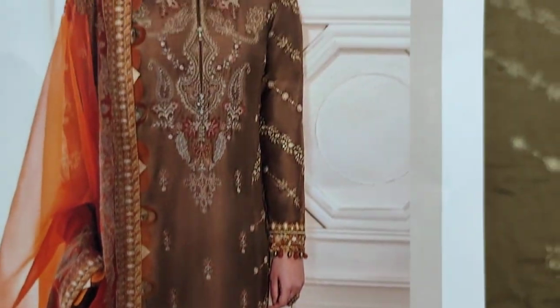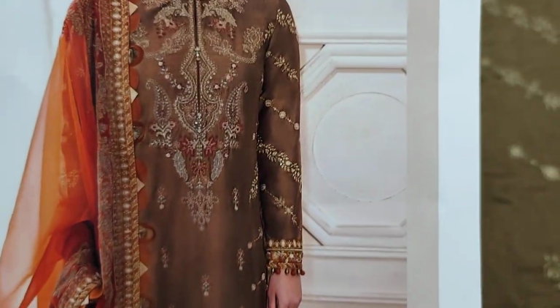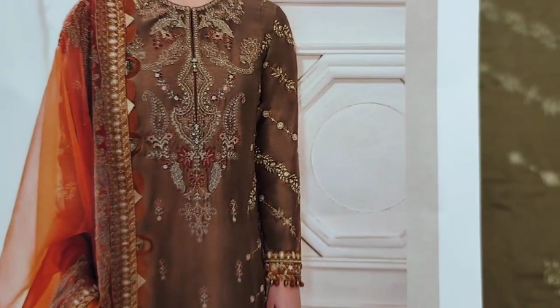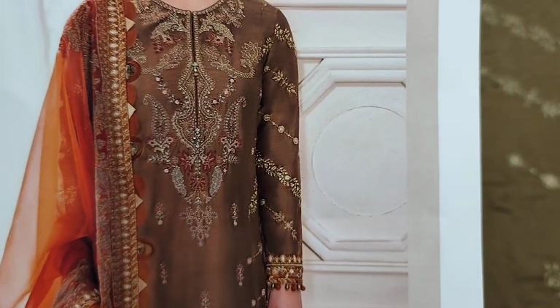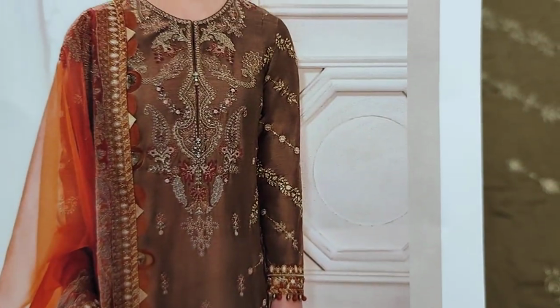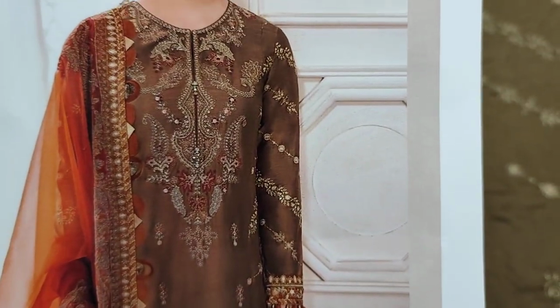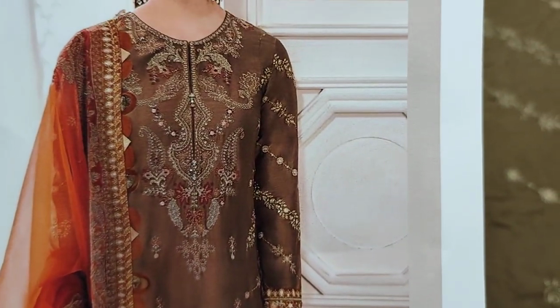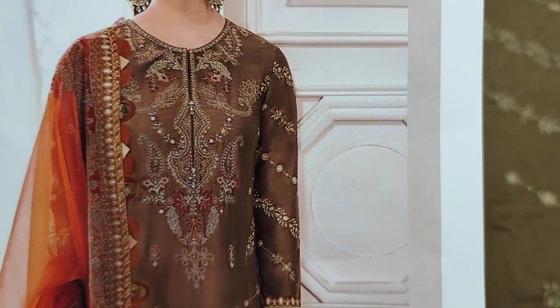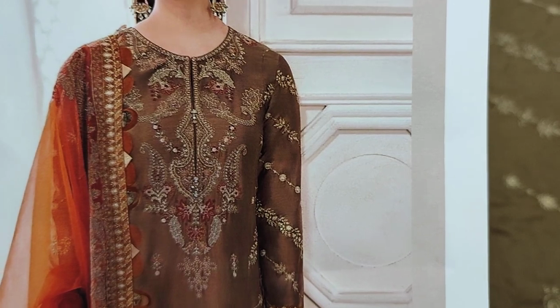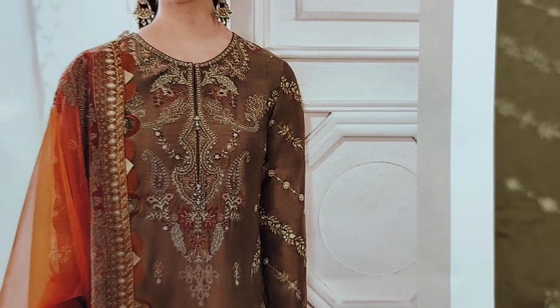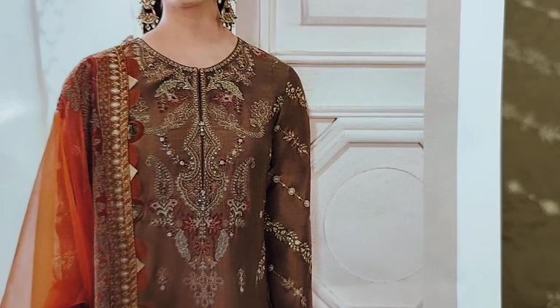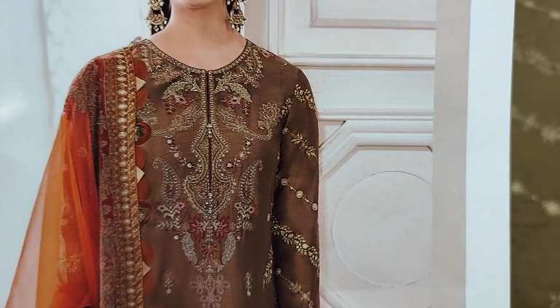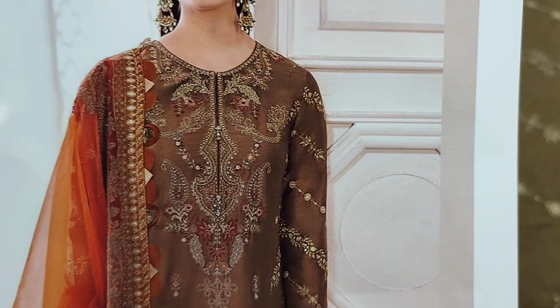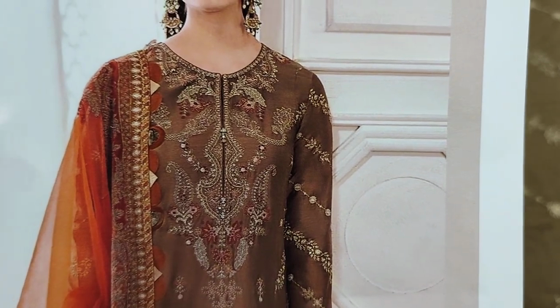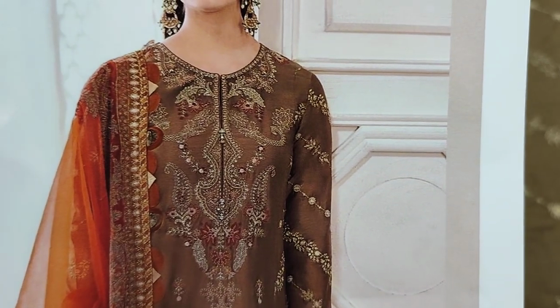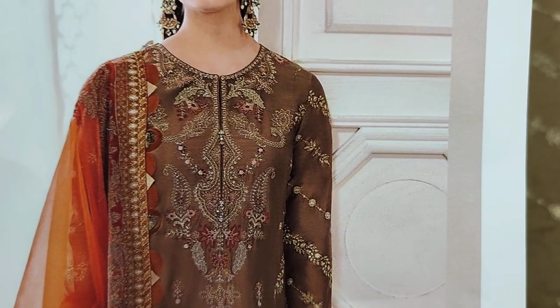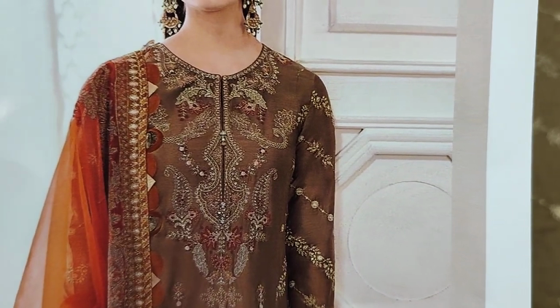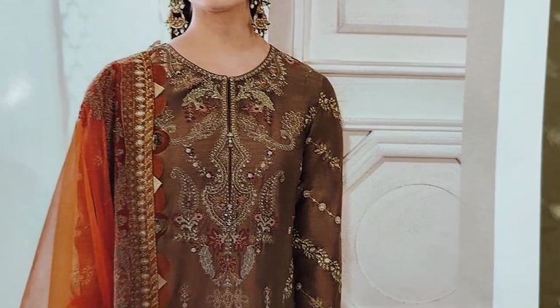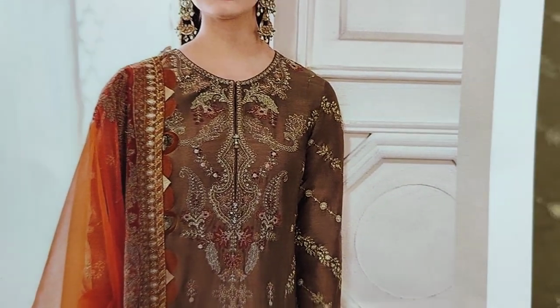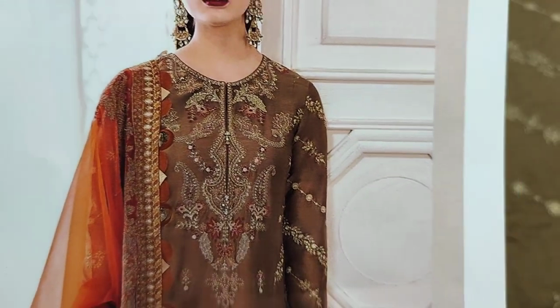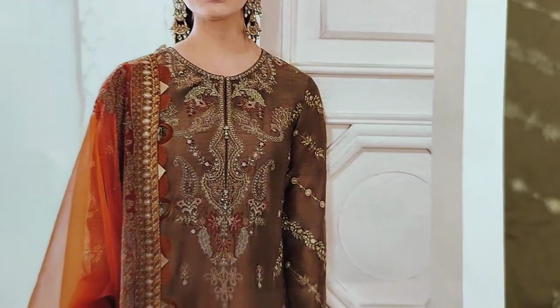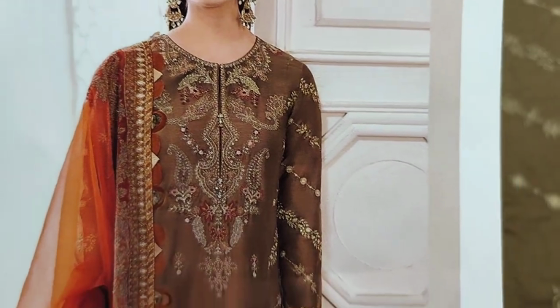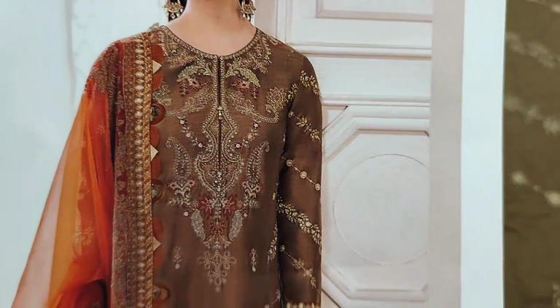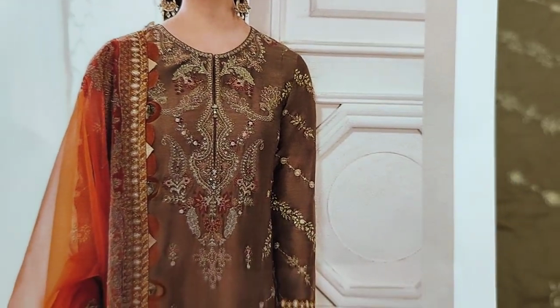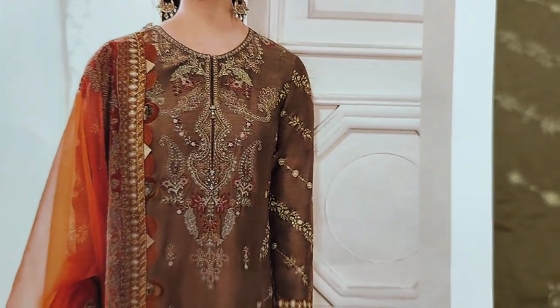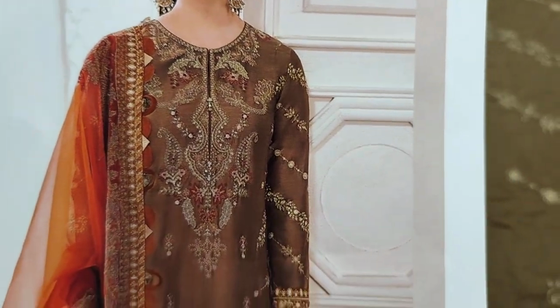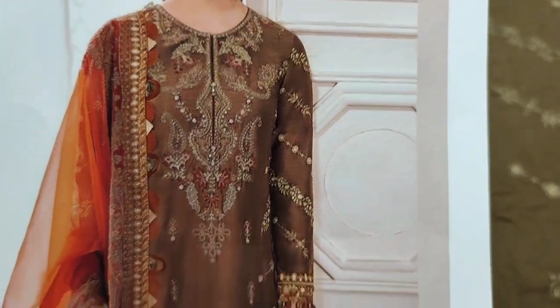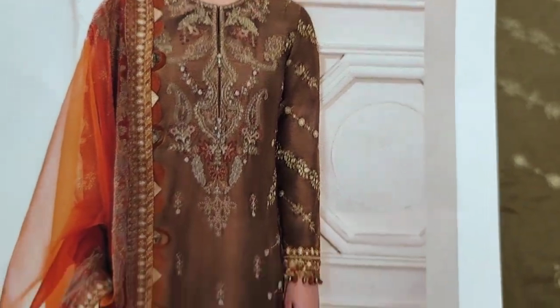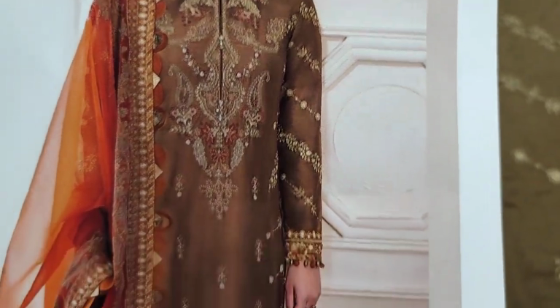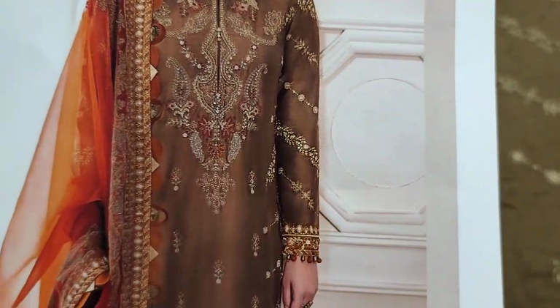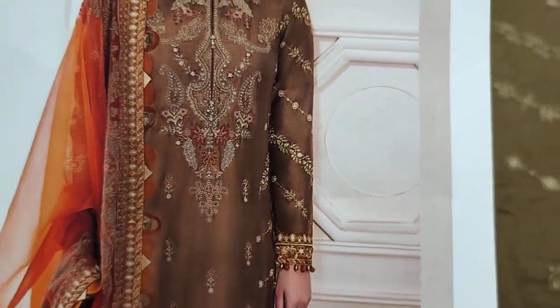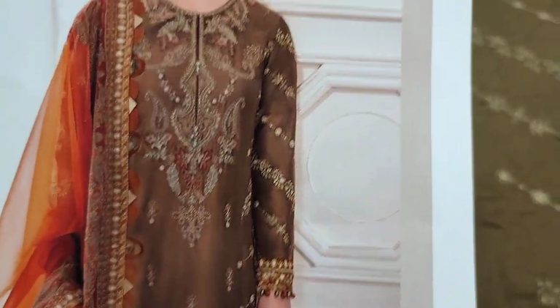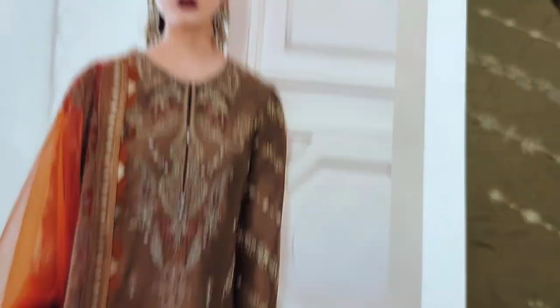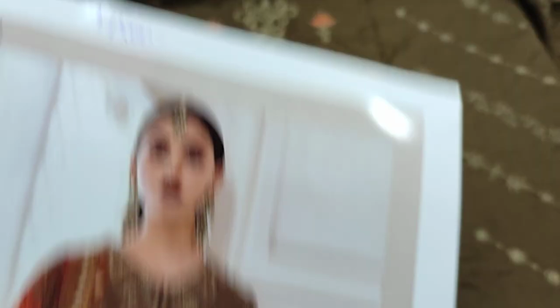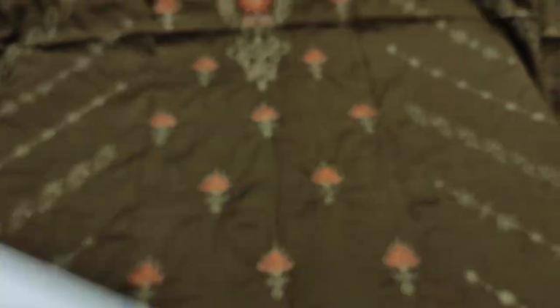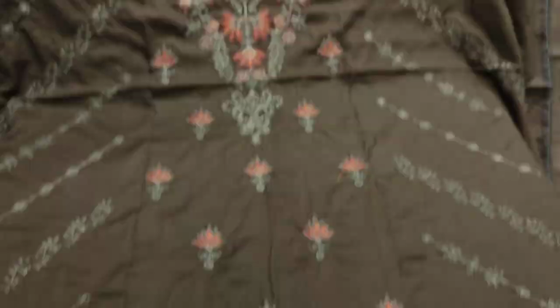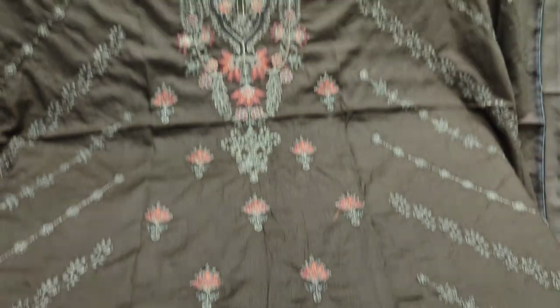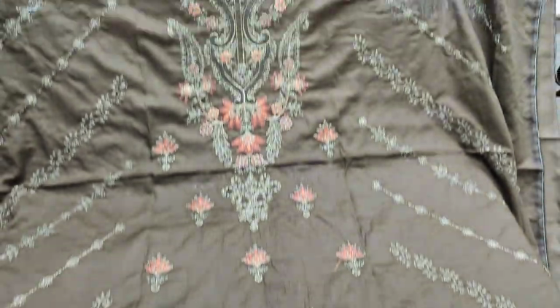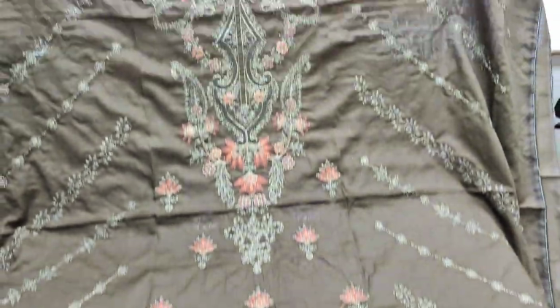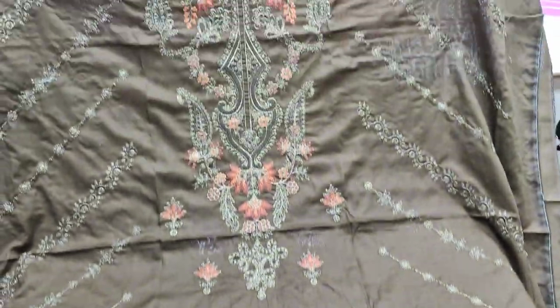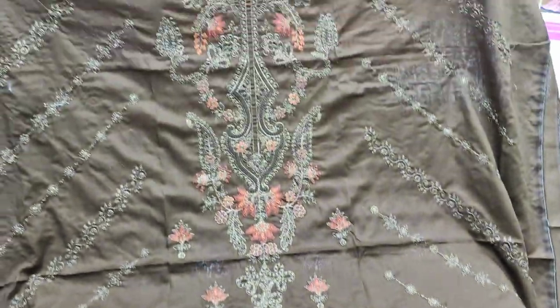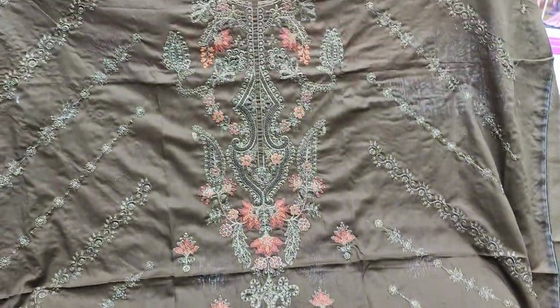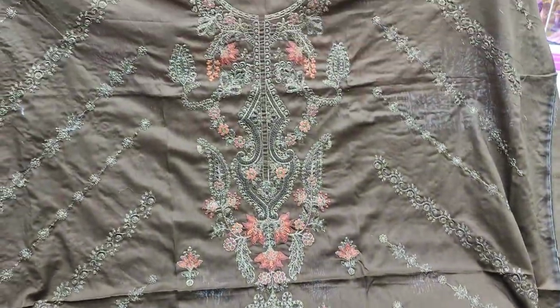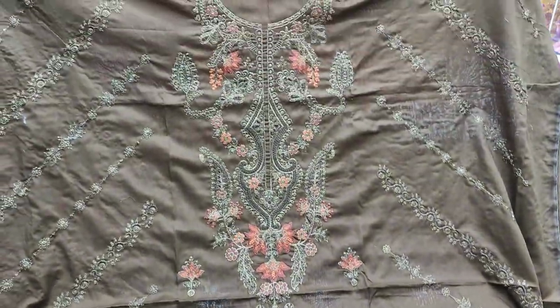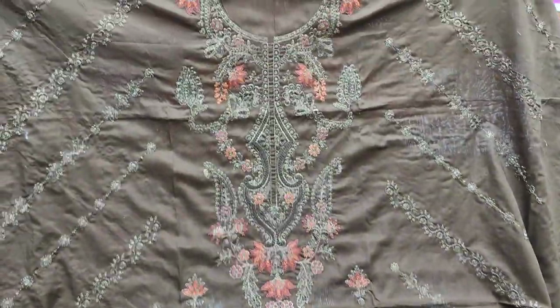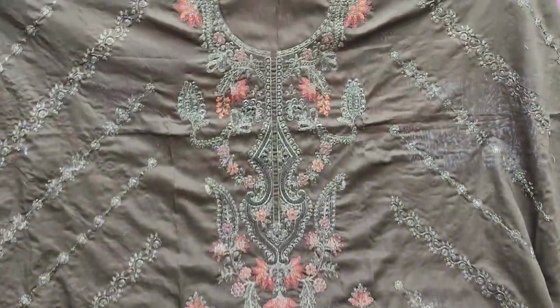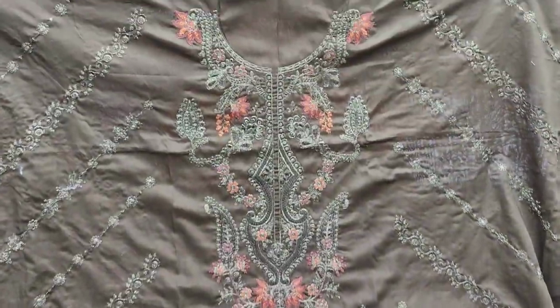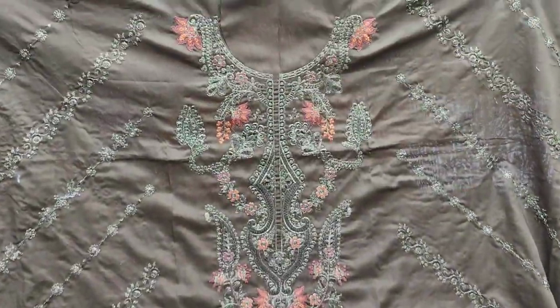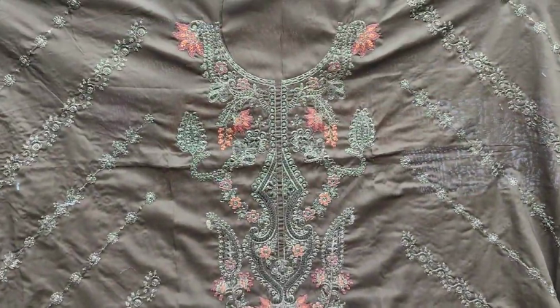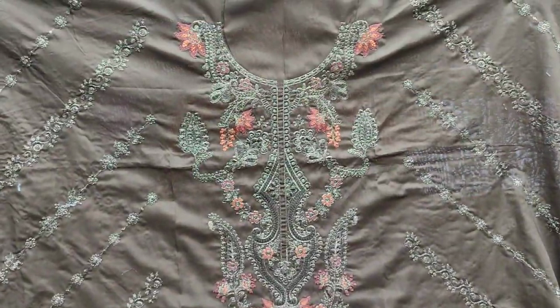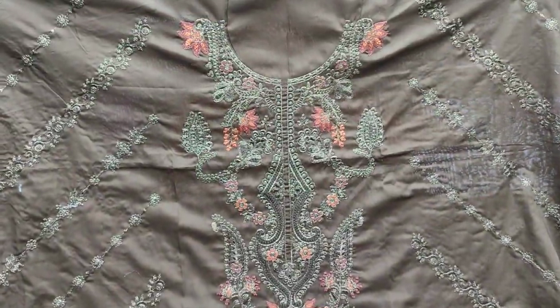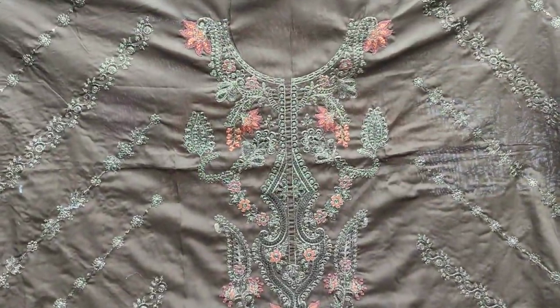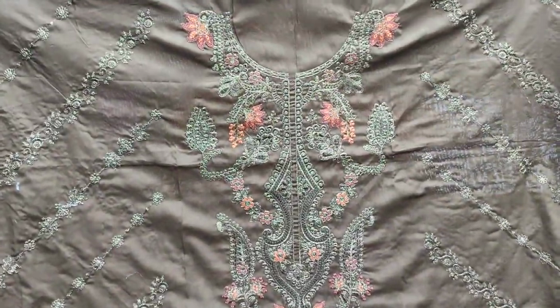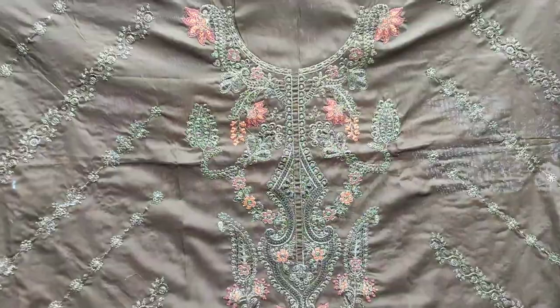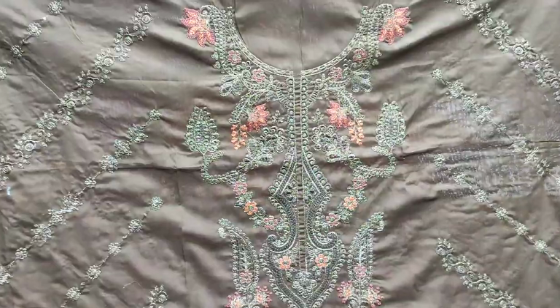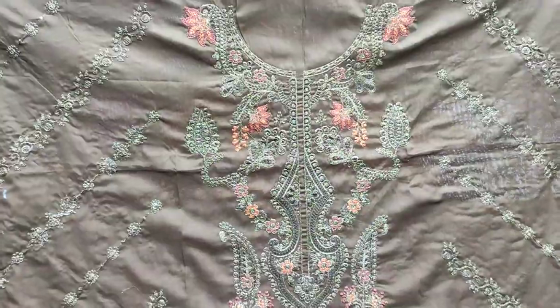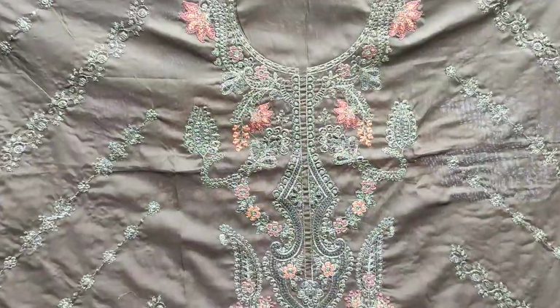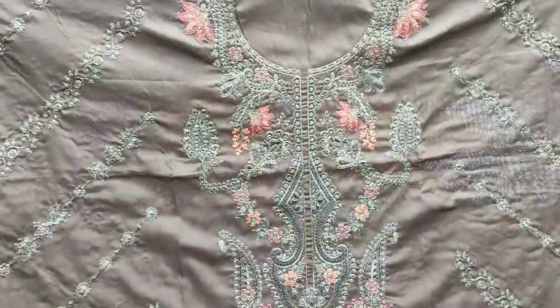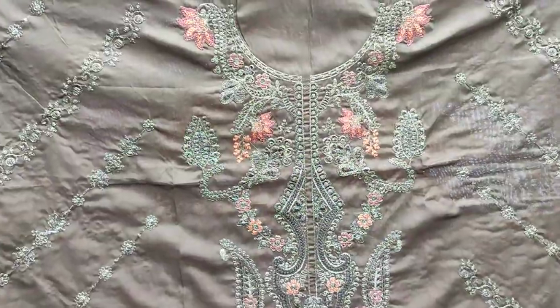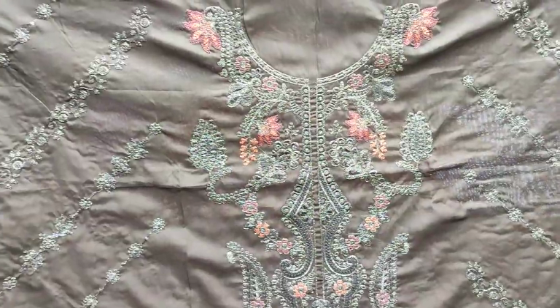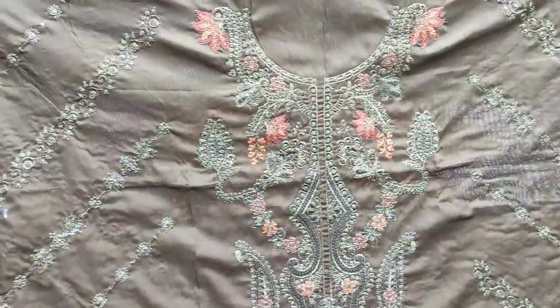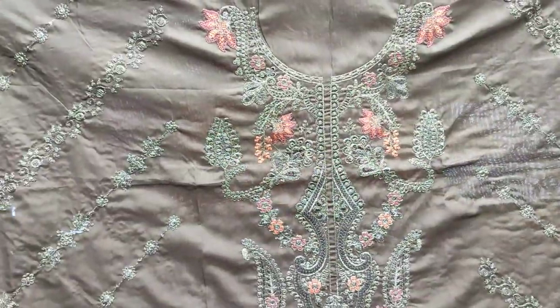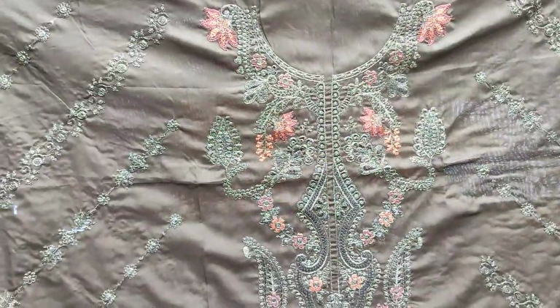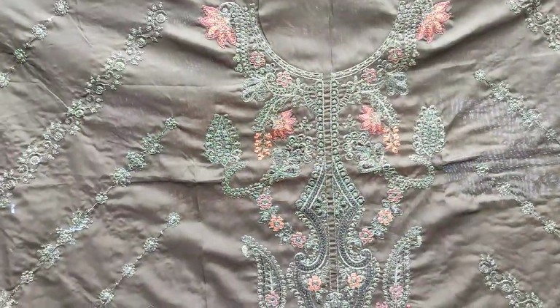Summer cotton fabric. Copy design, master copy. This is embroidered front.